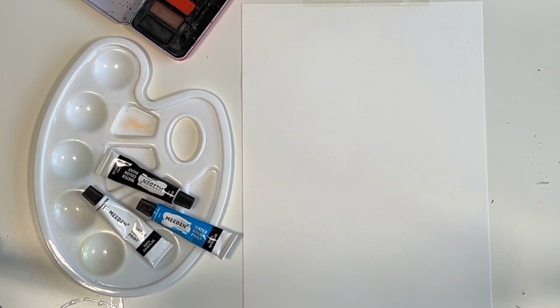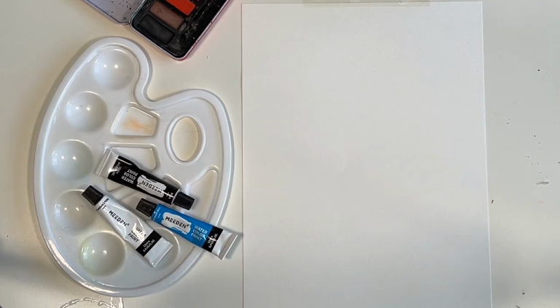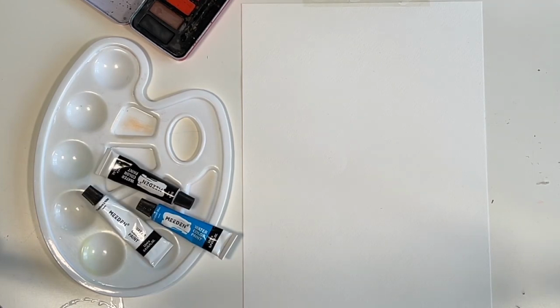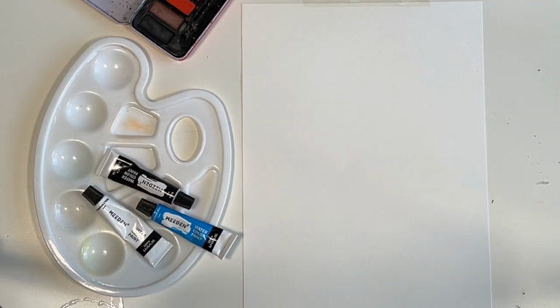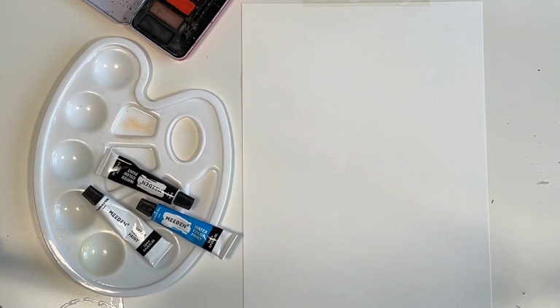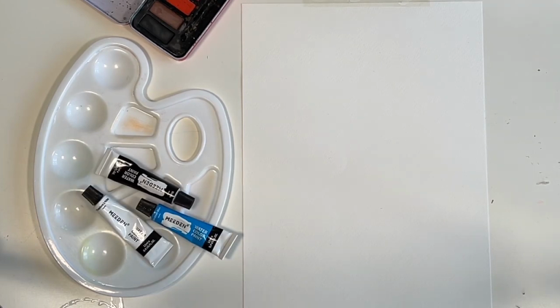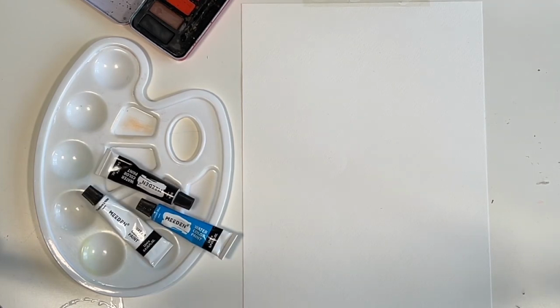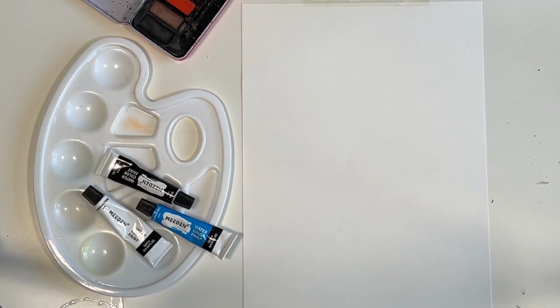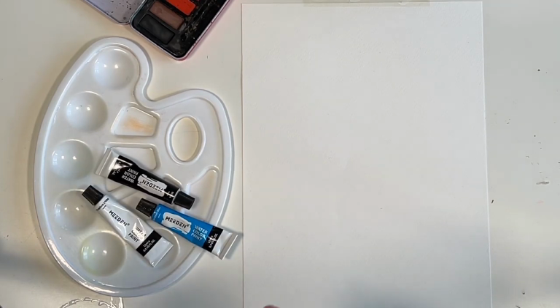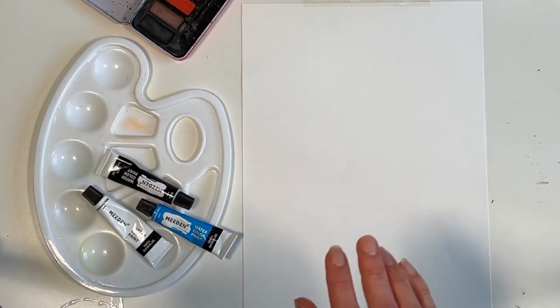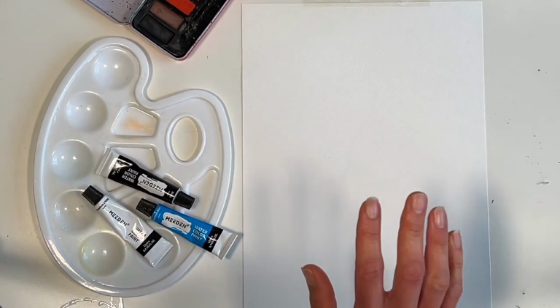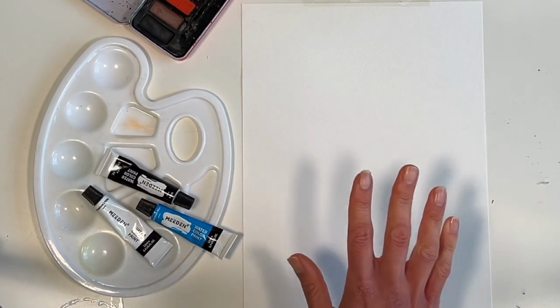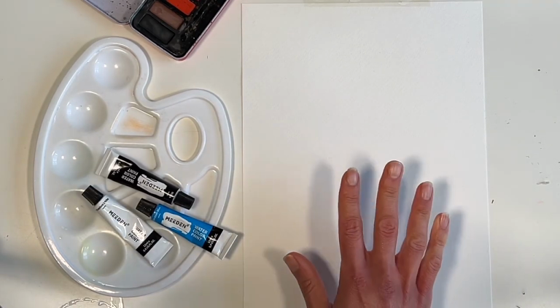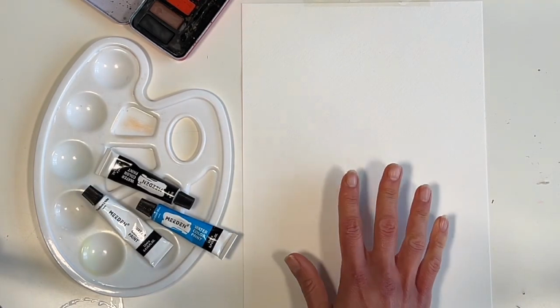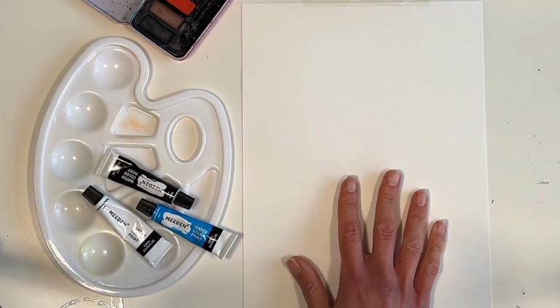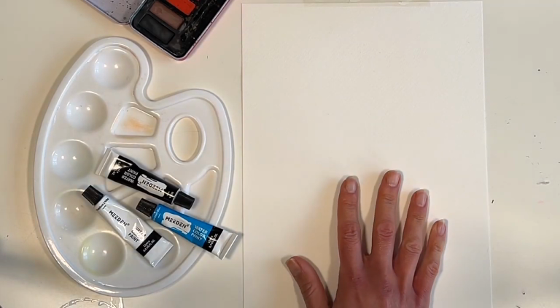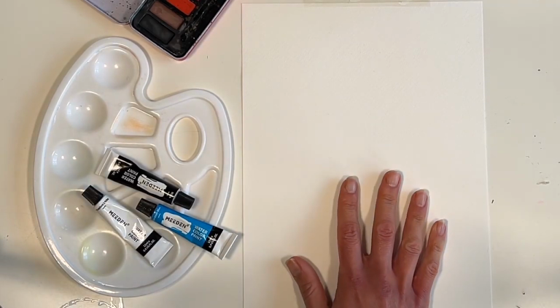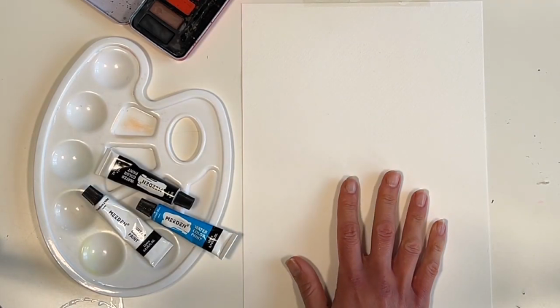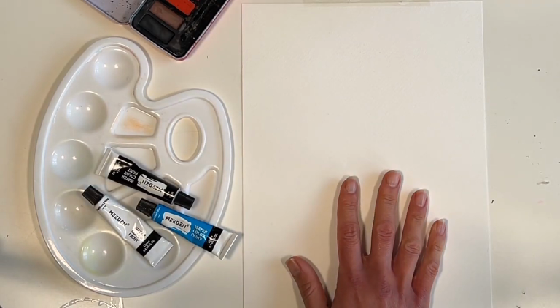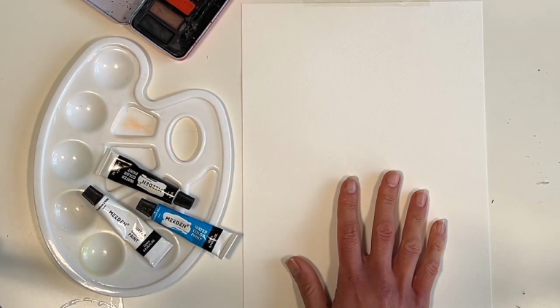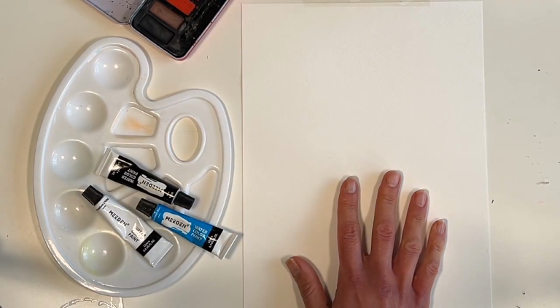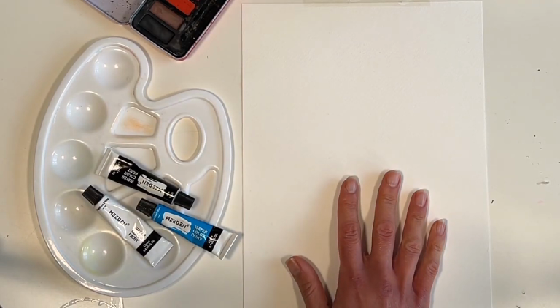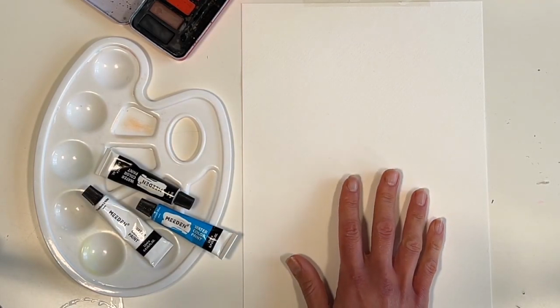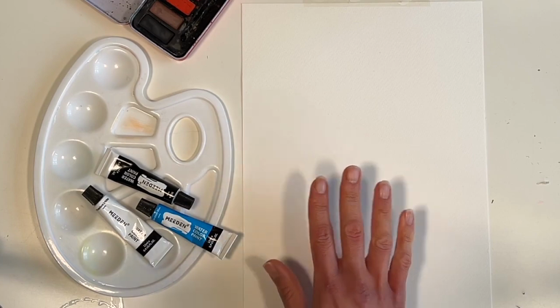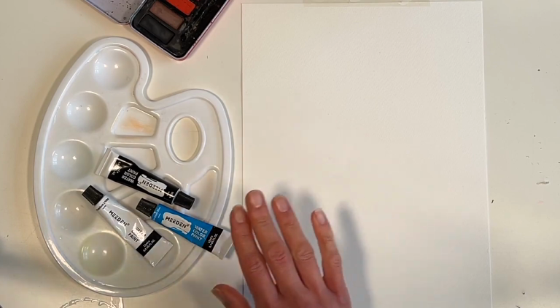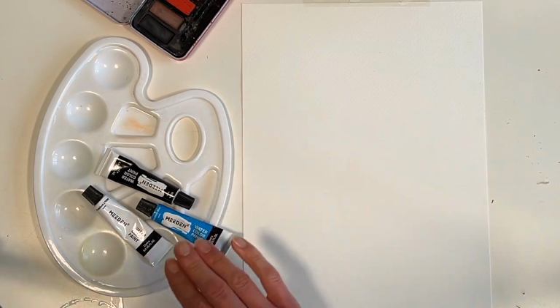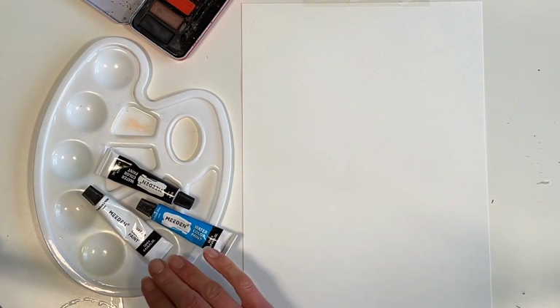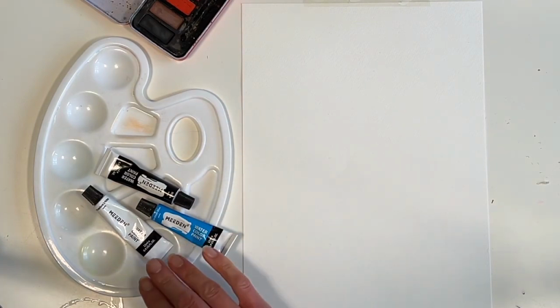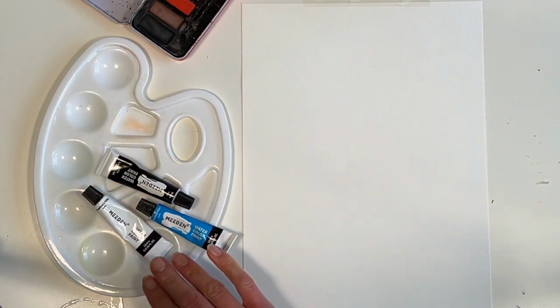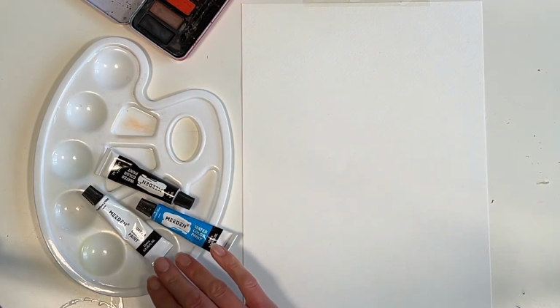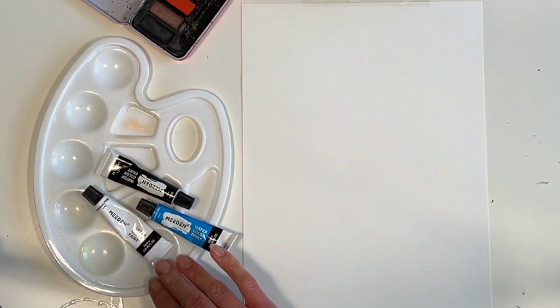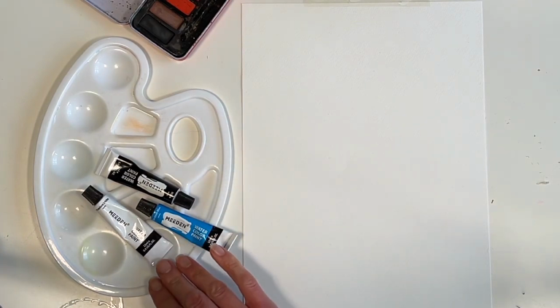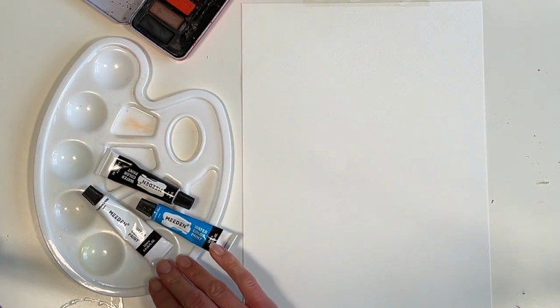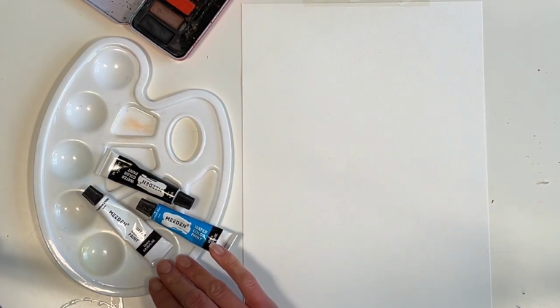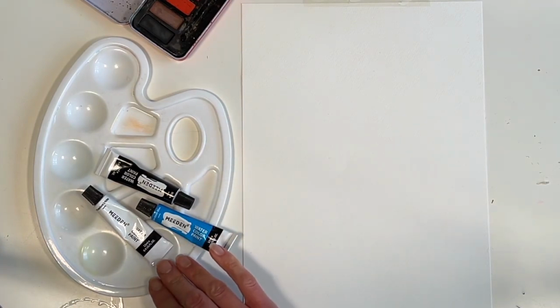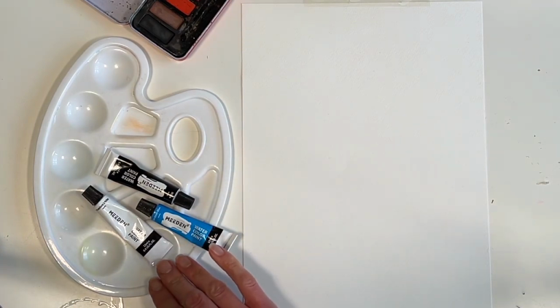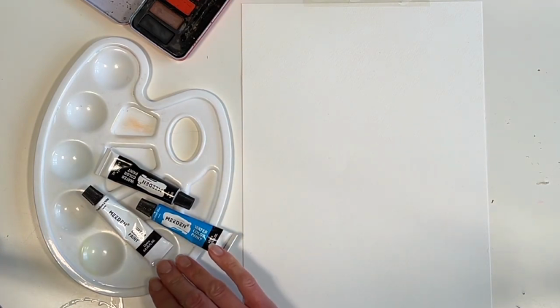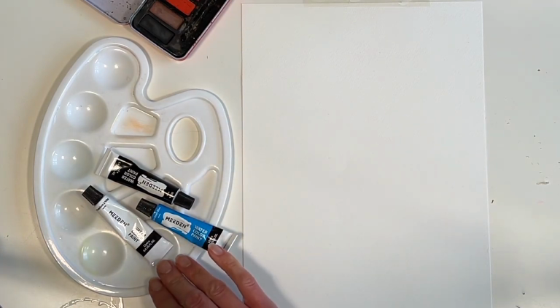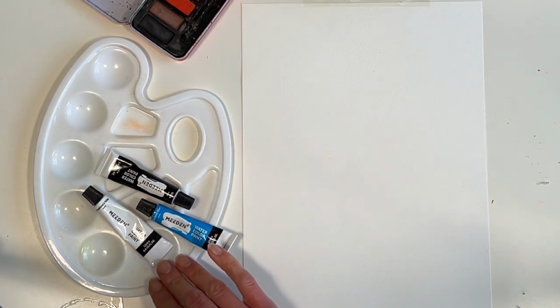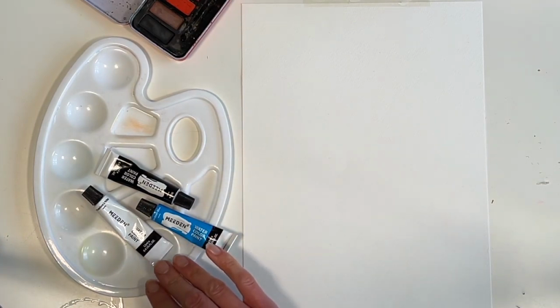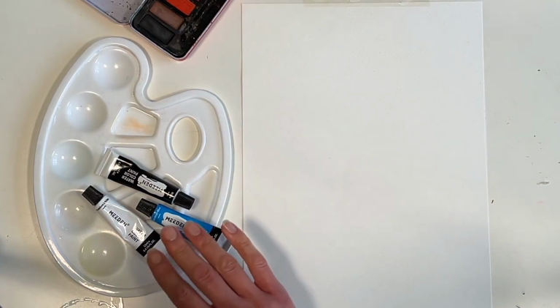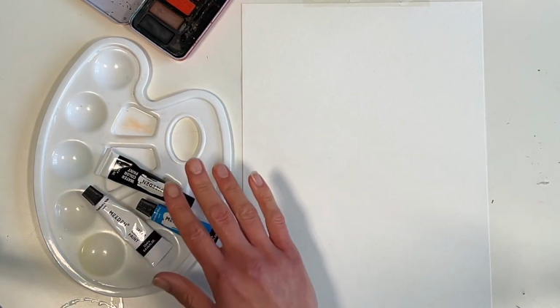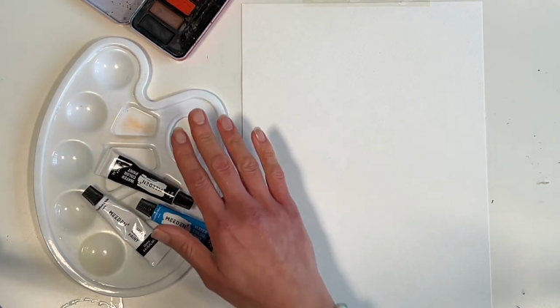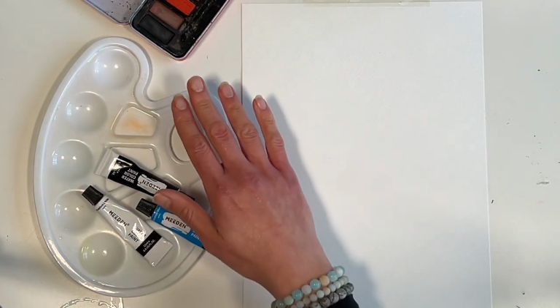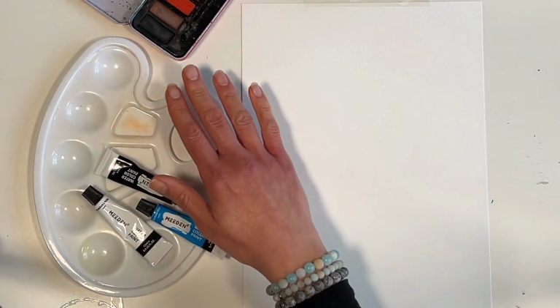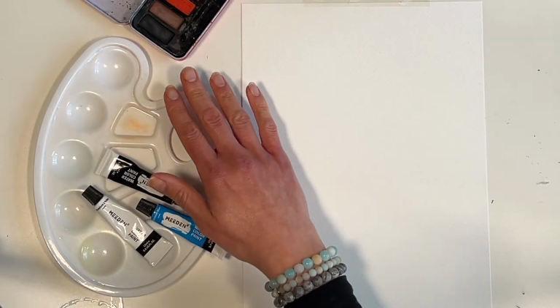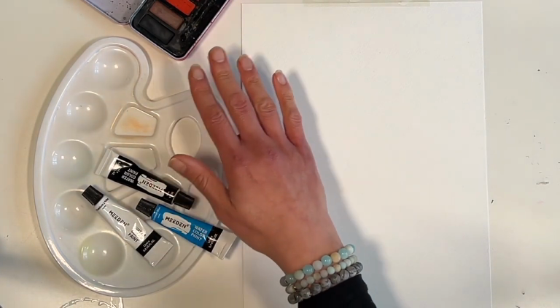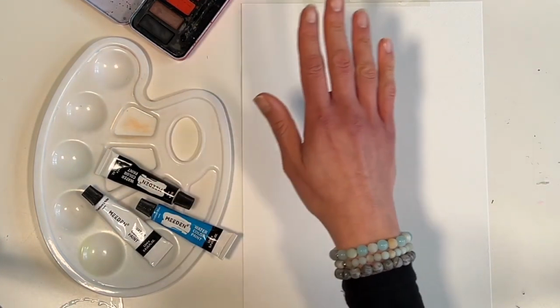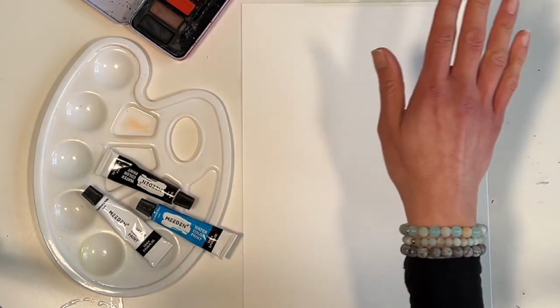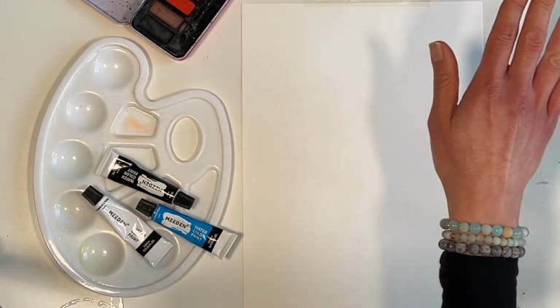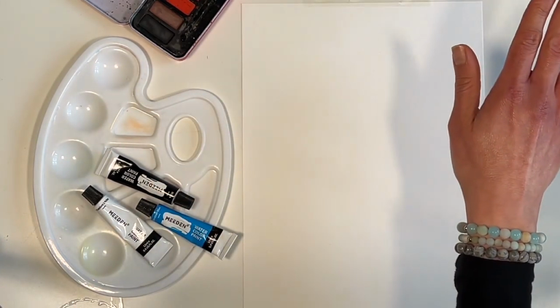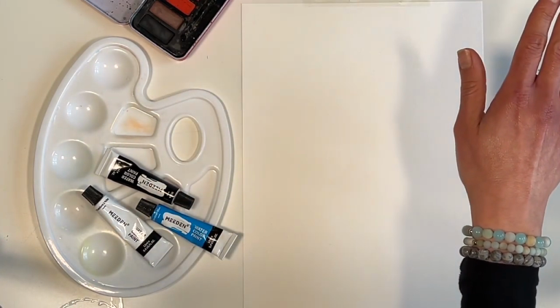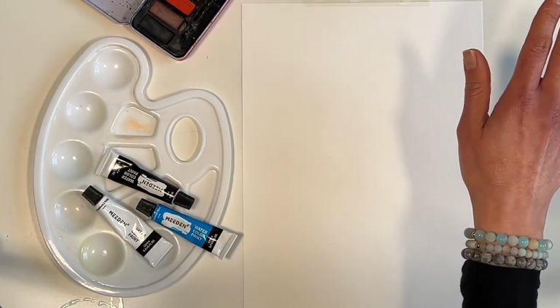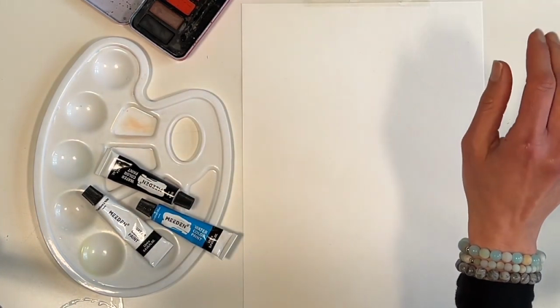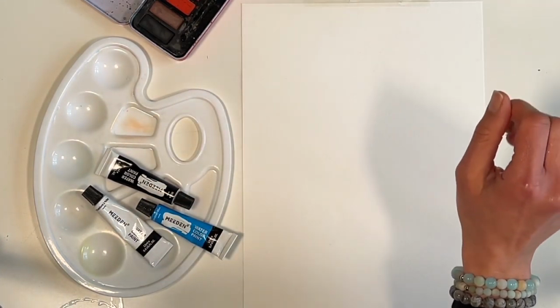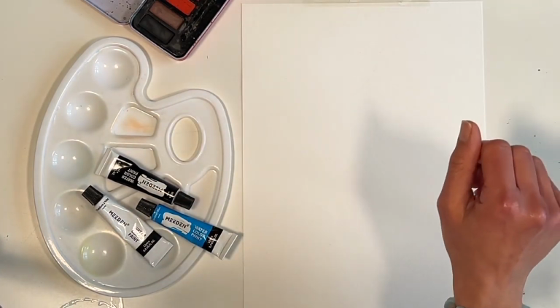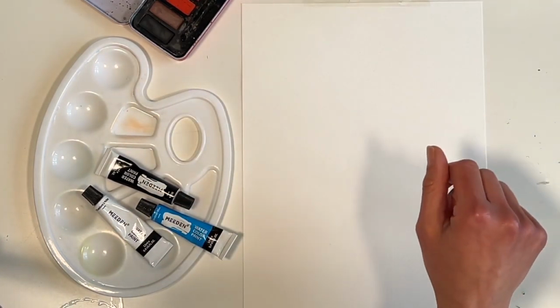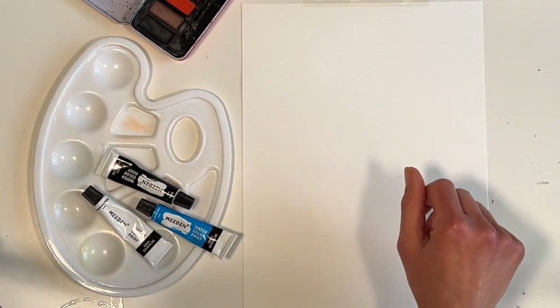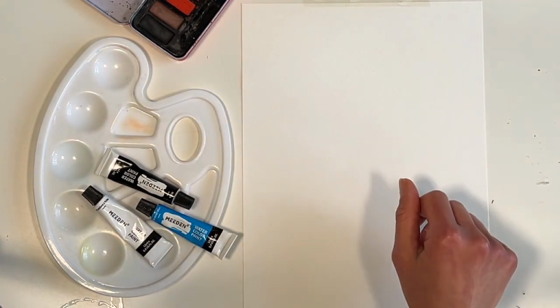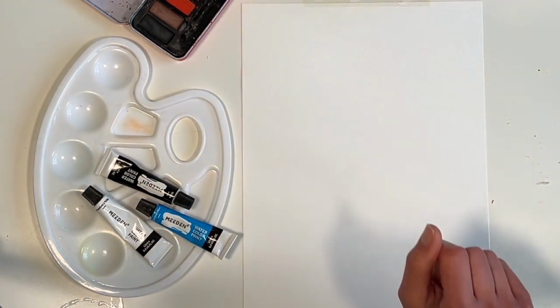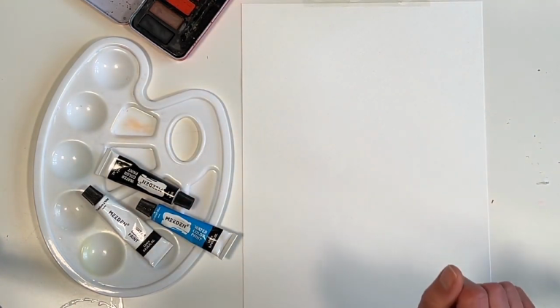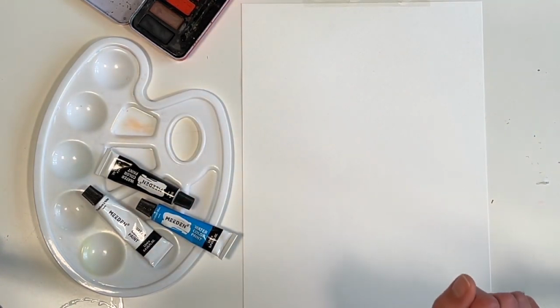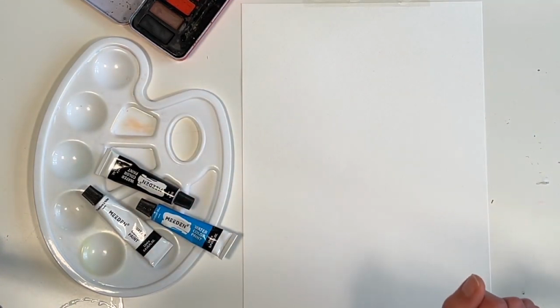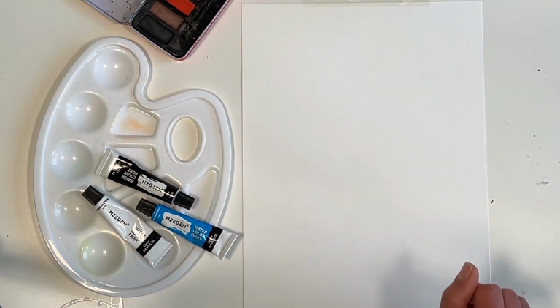To start off we're going to need our watercolour paper, we're going to need our watercolour paints, brushes and water.